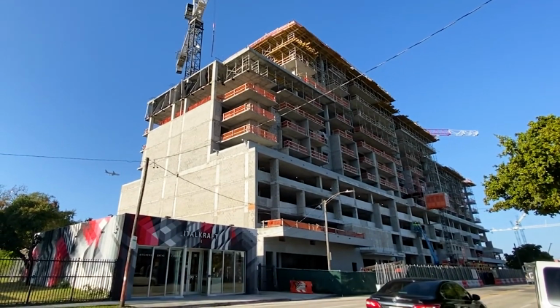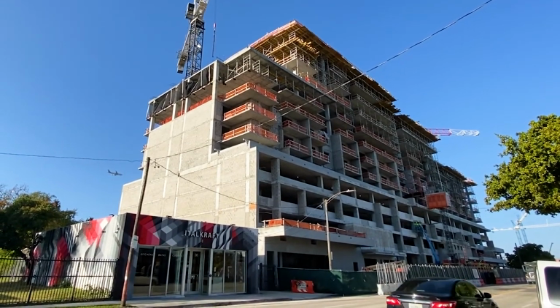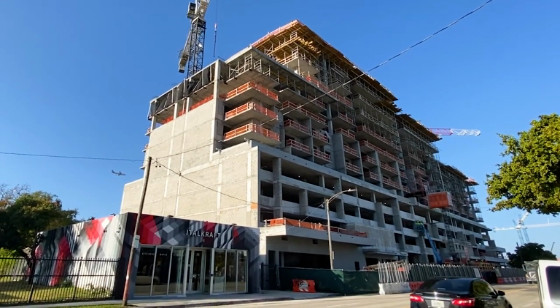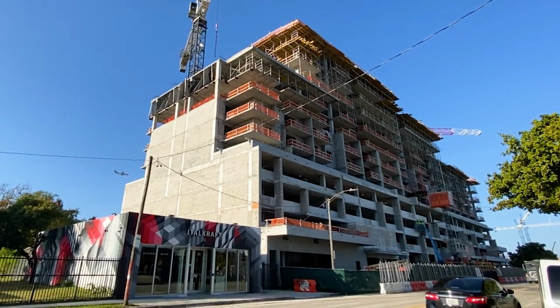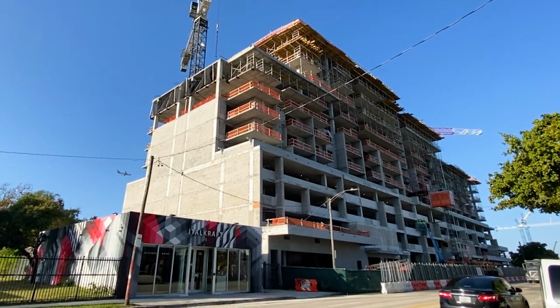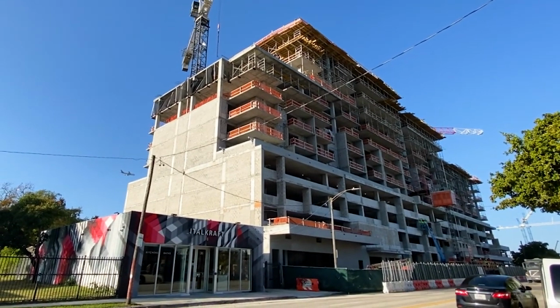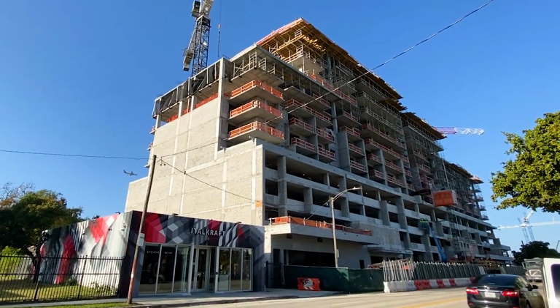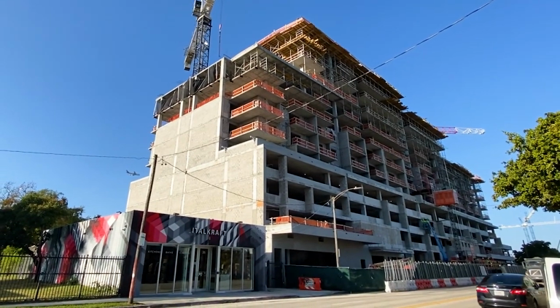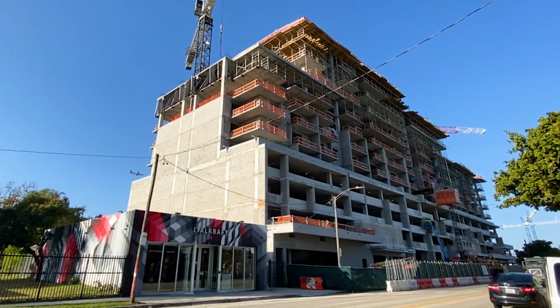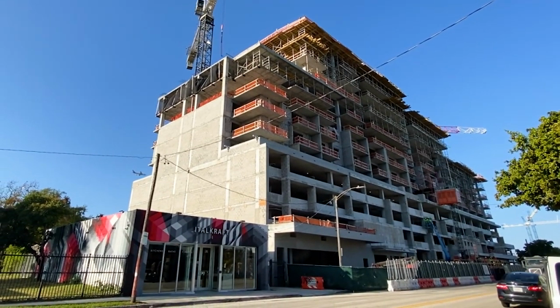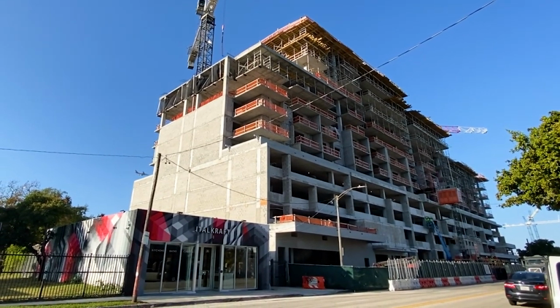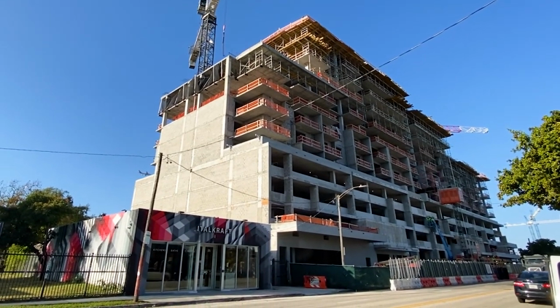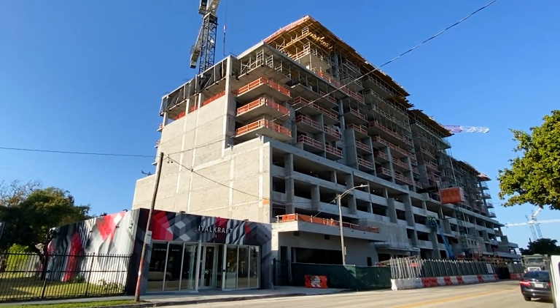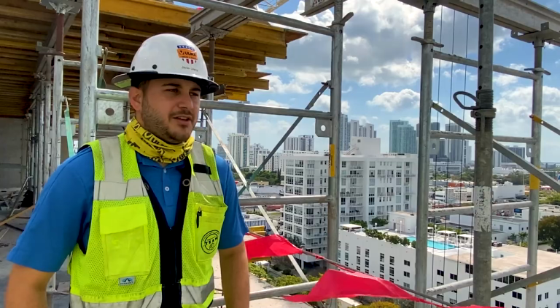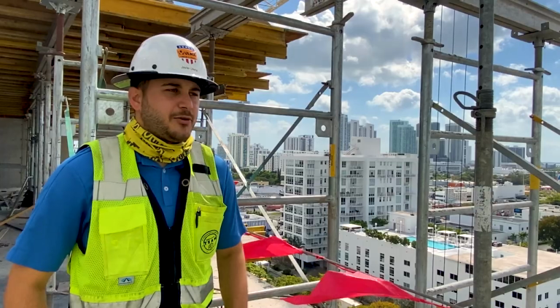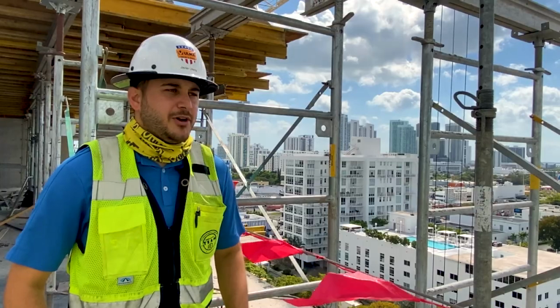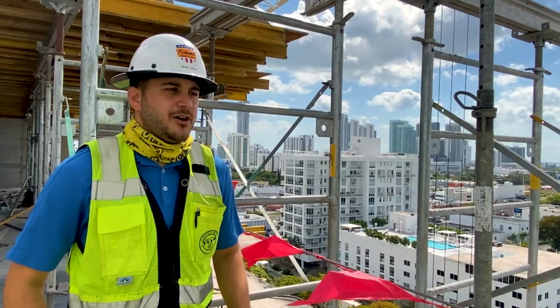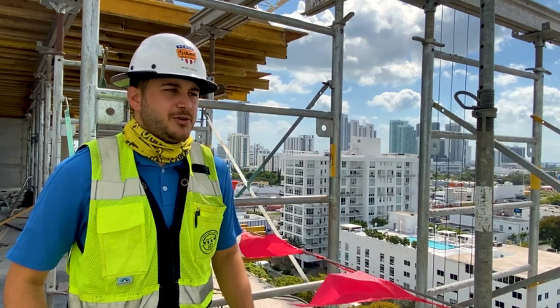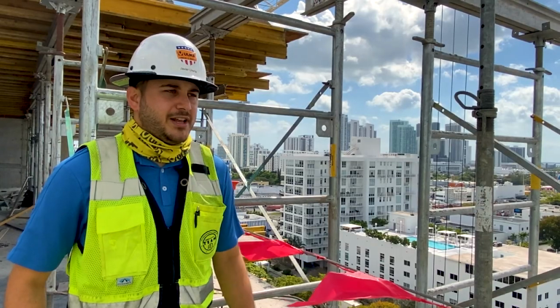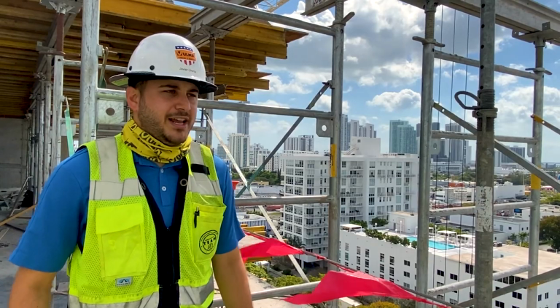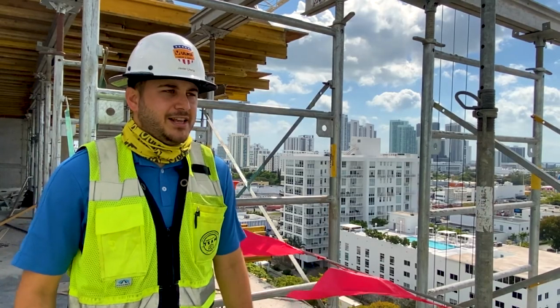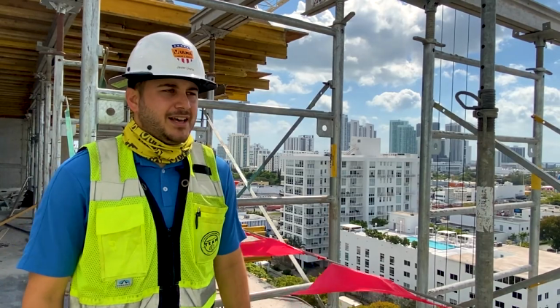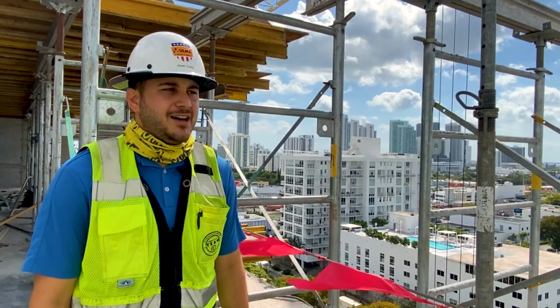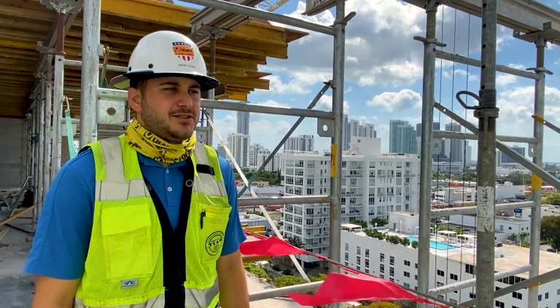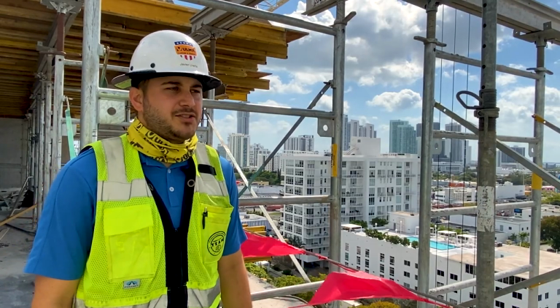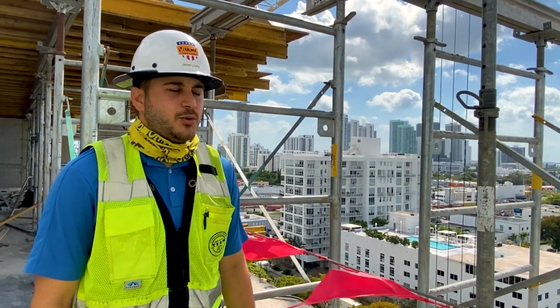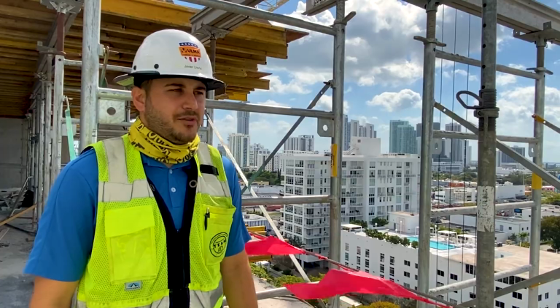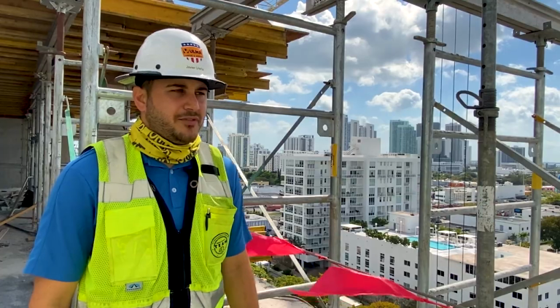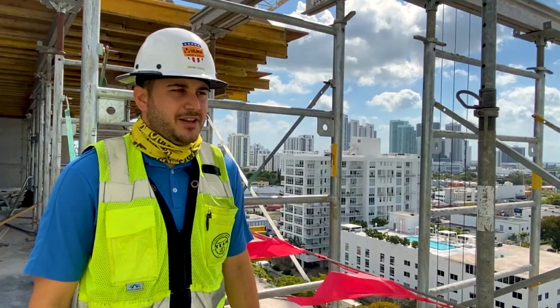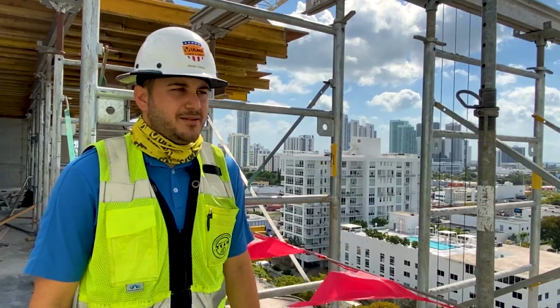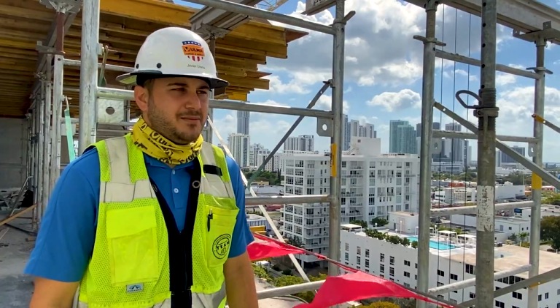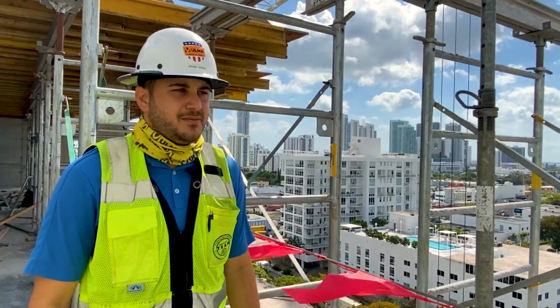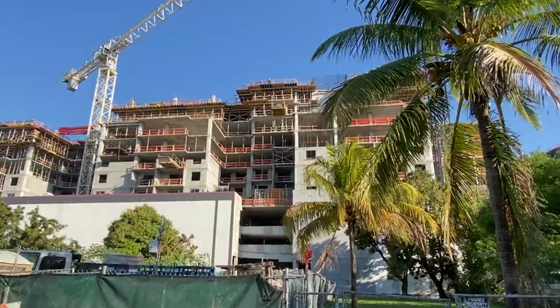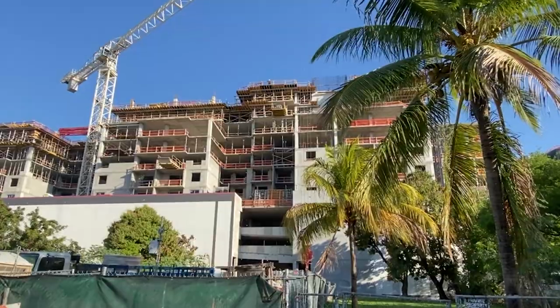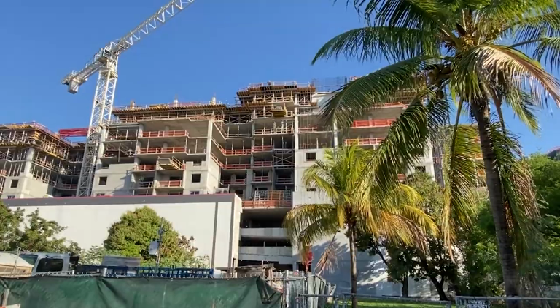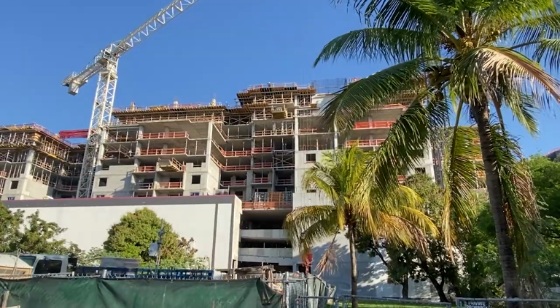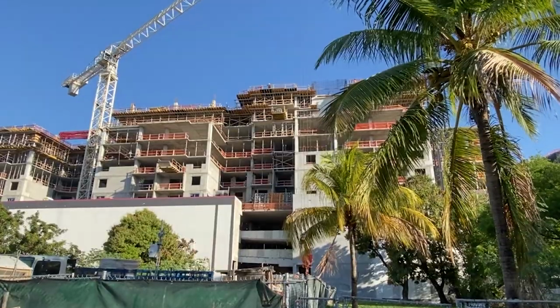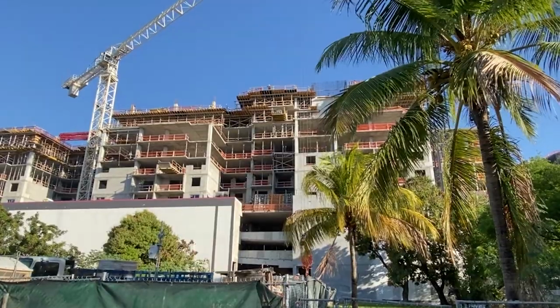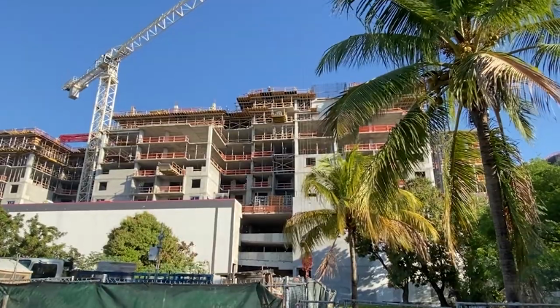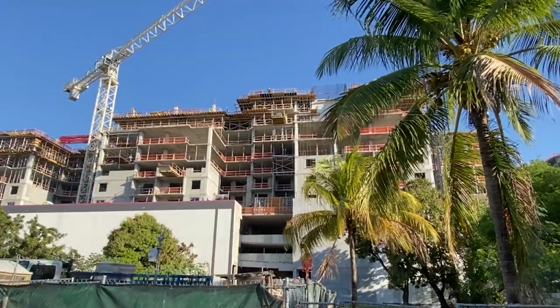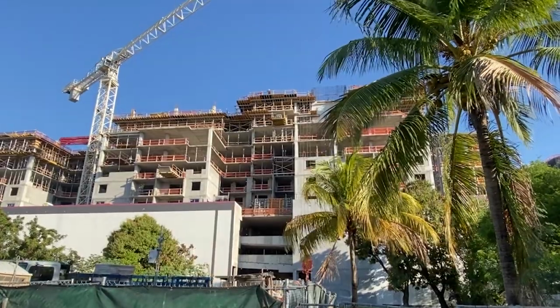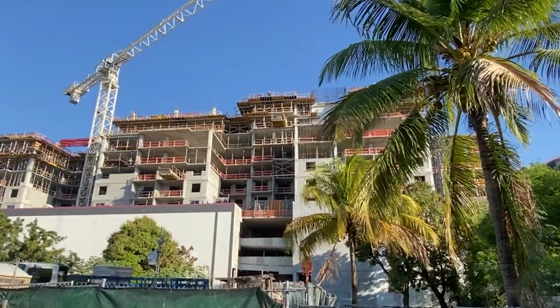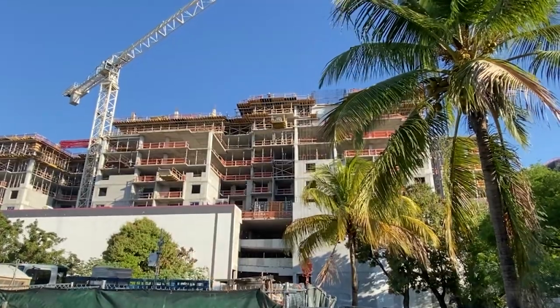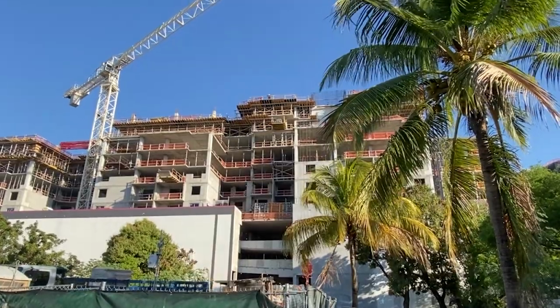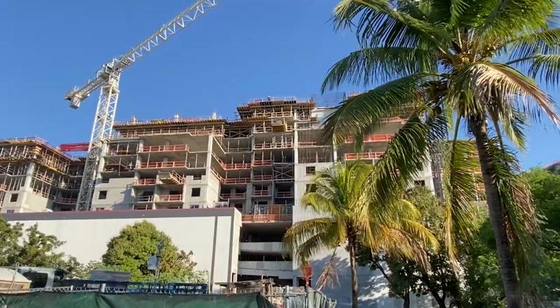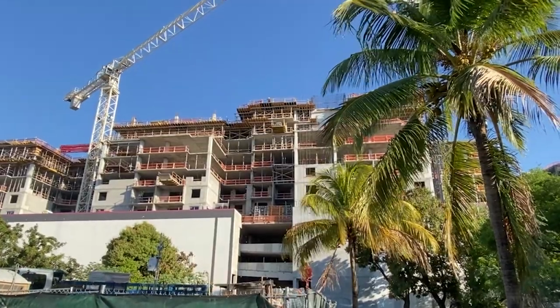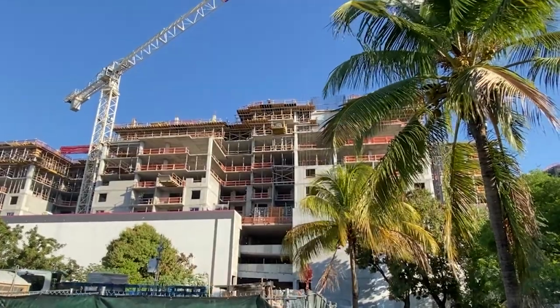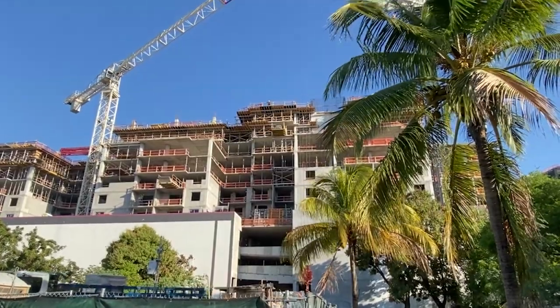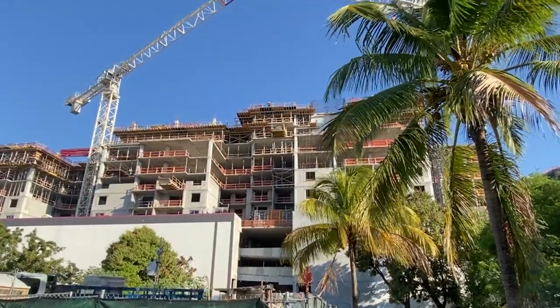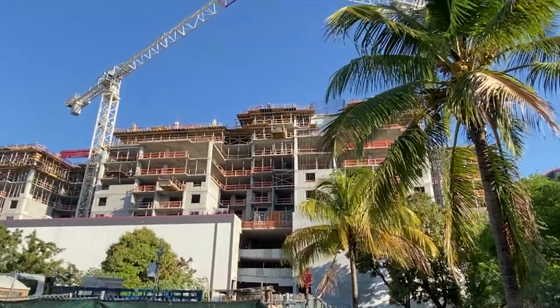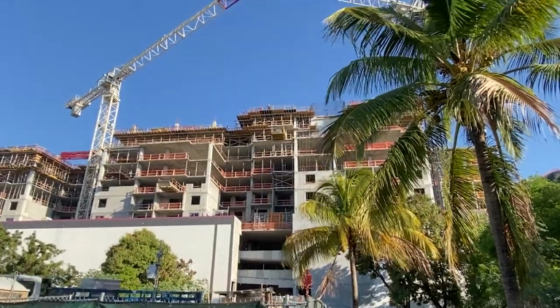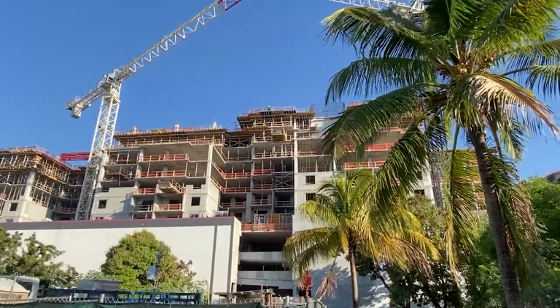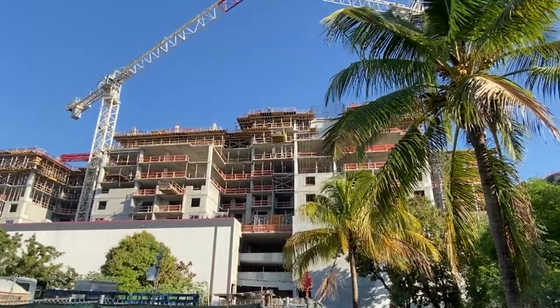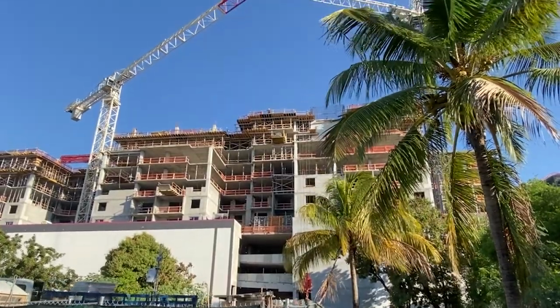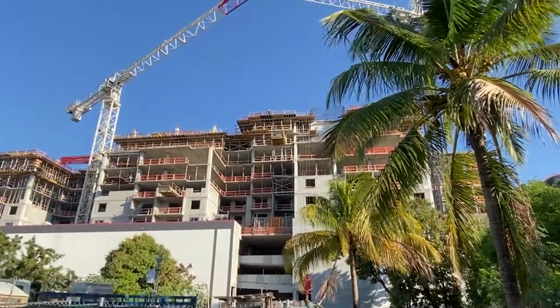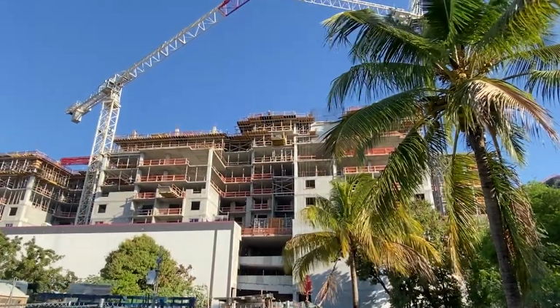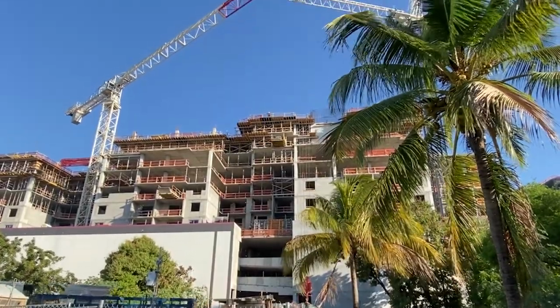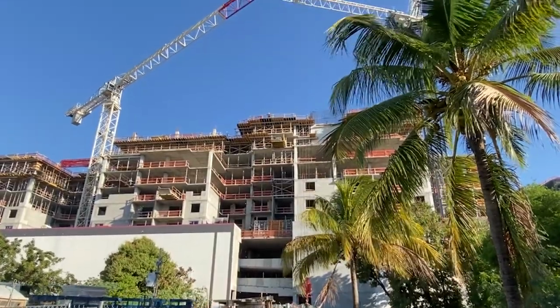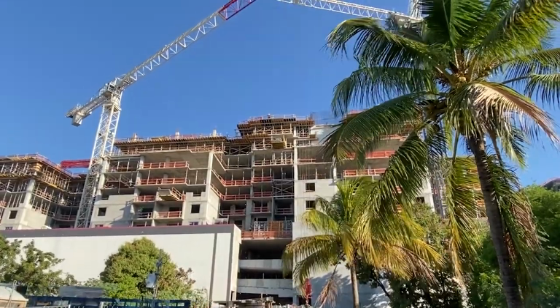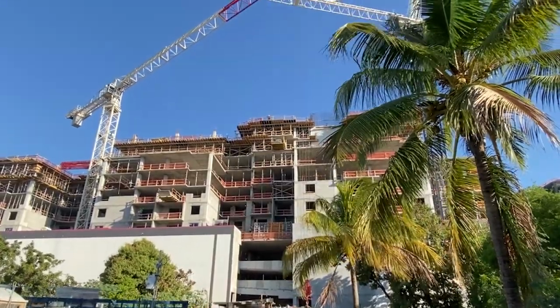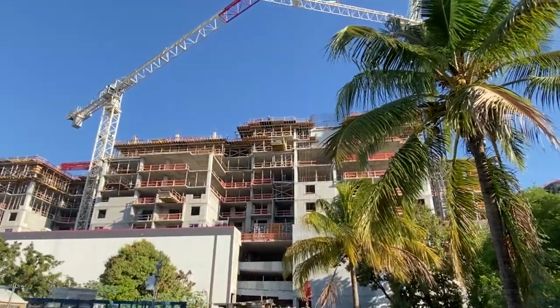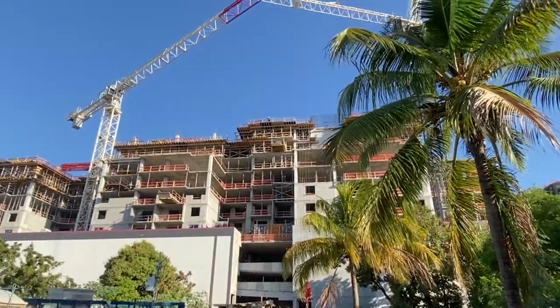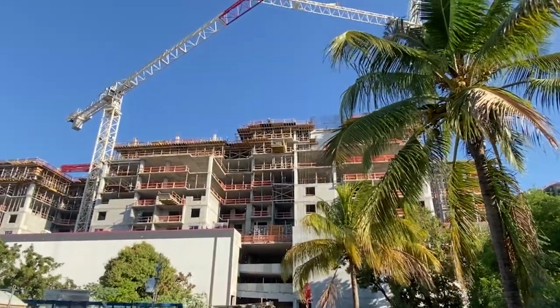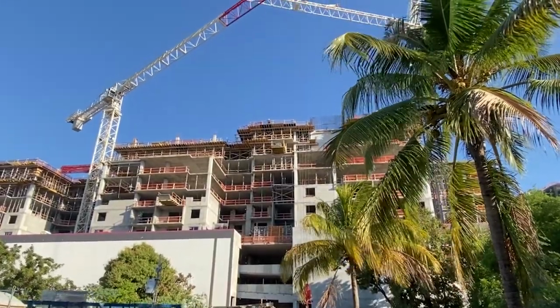The project is roughly 380,000 square feet and we were doing about 8,000 square feet a day on the decking.